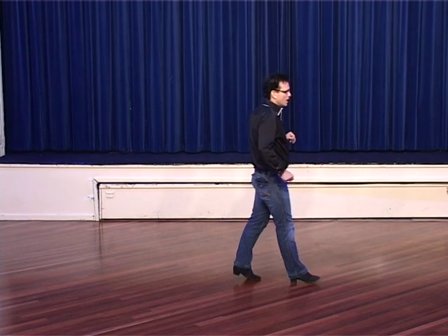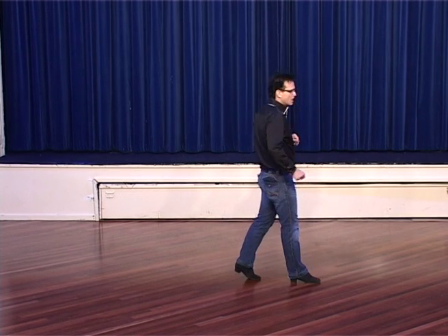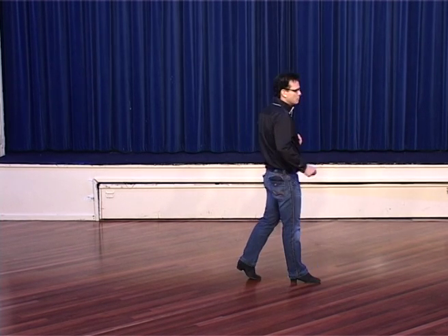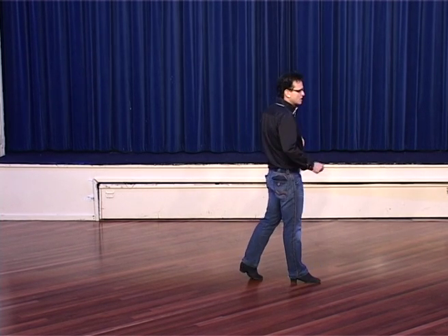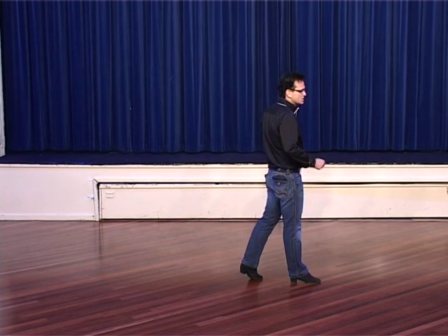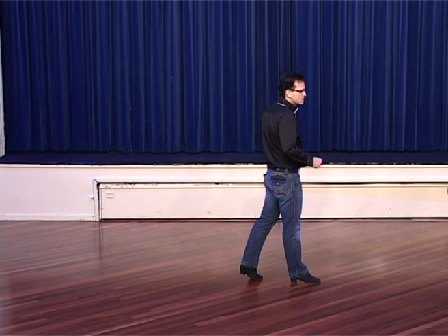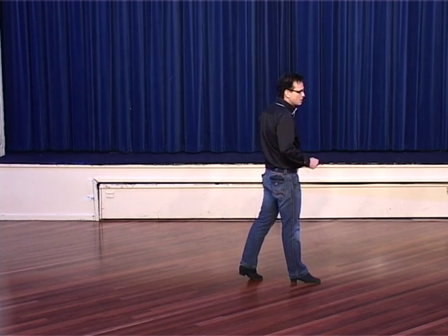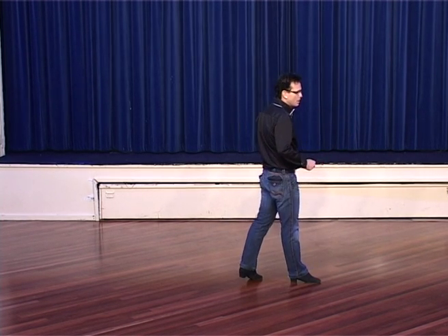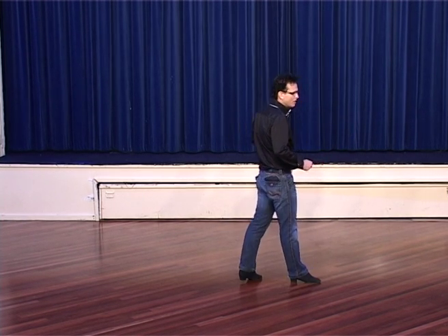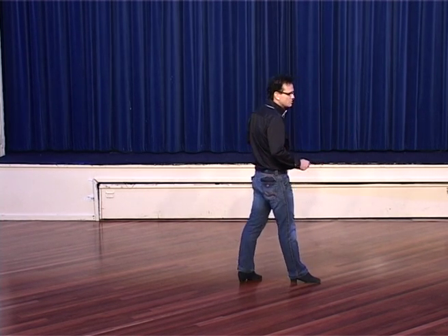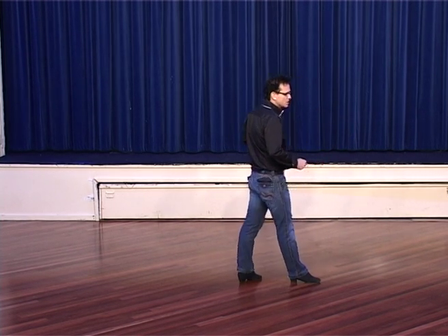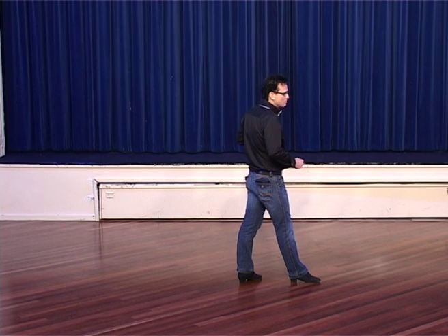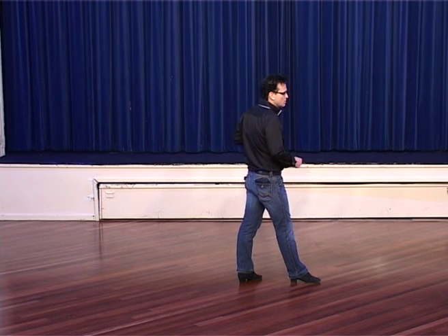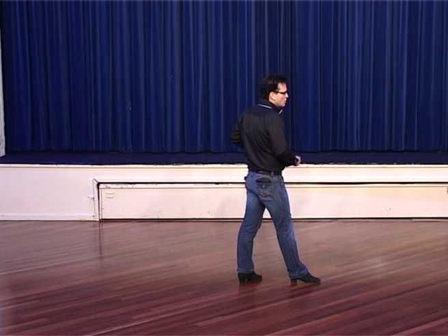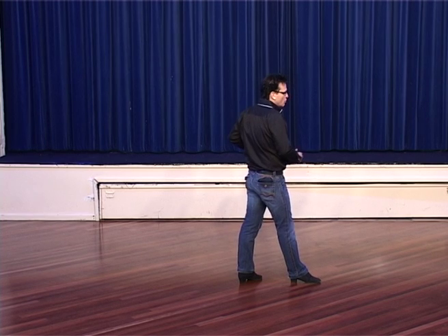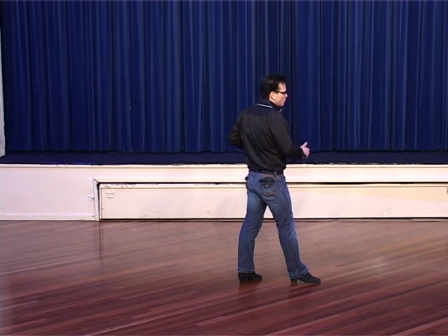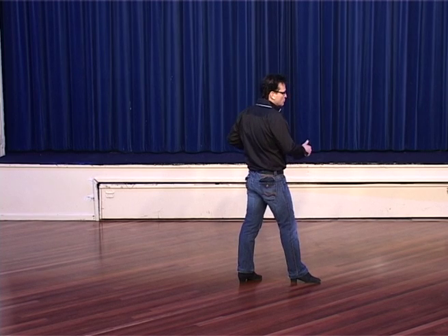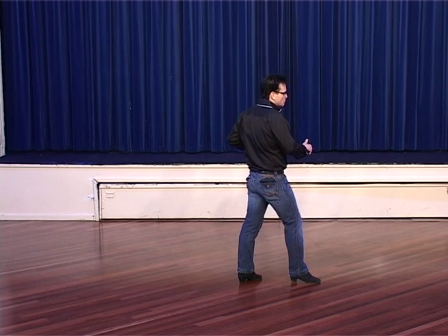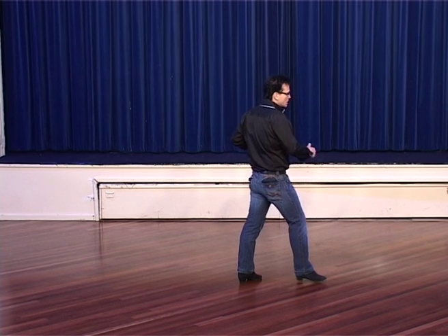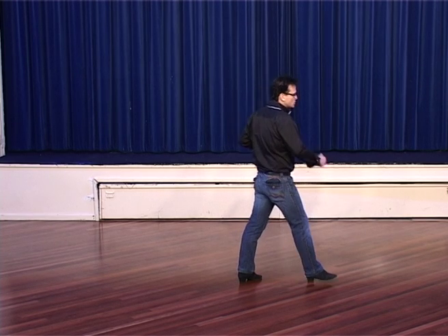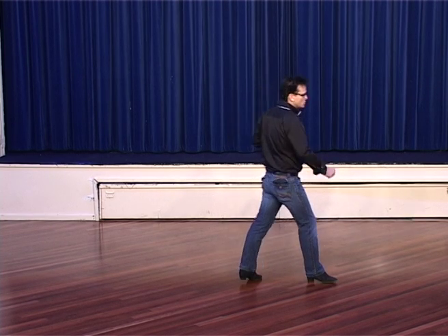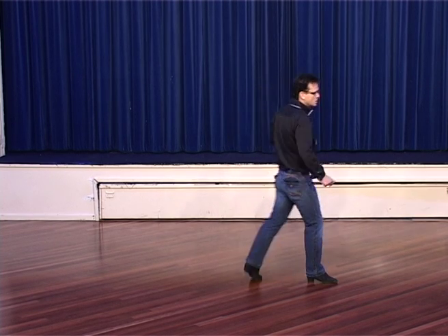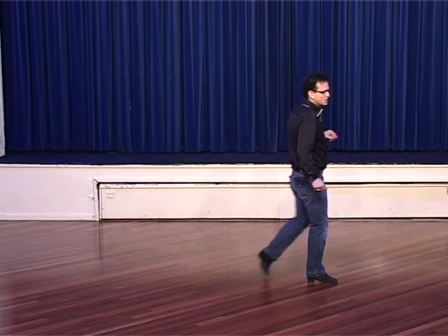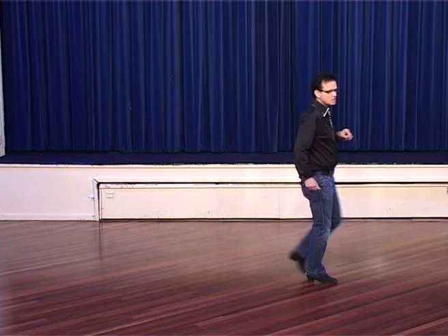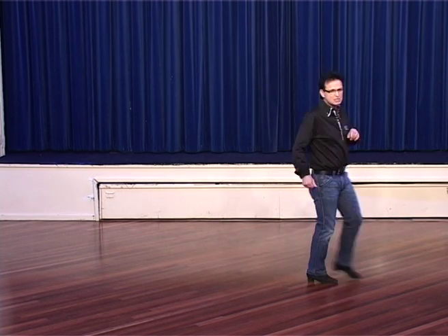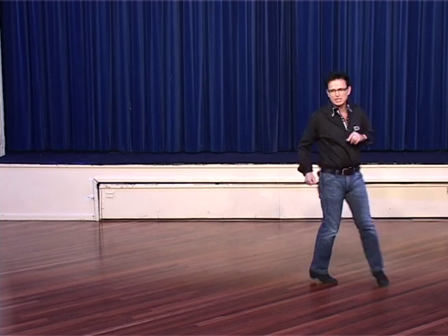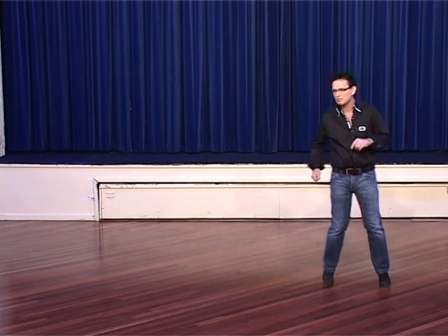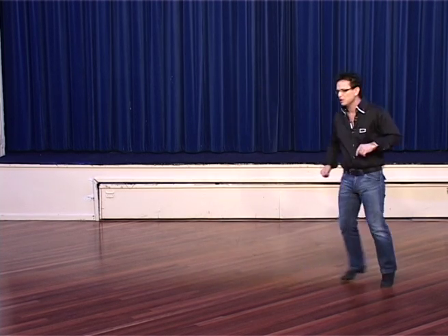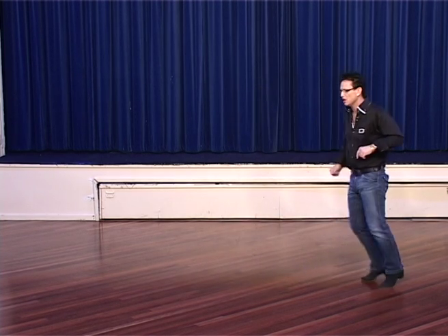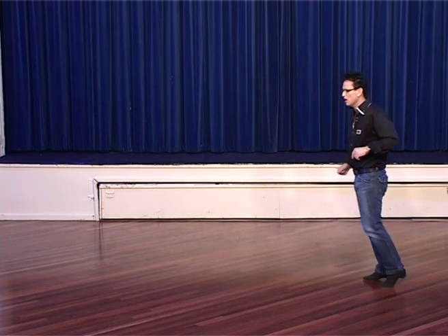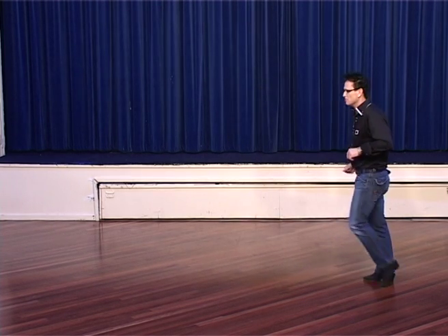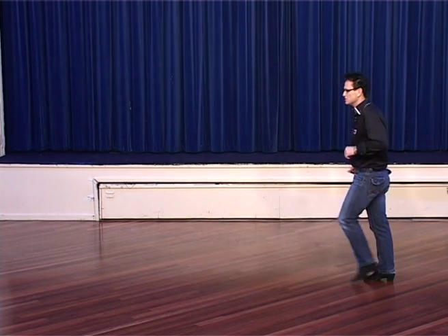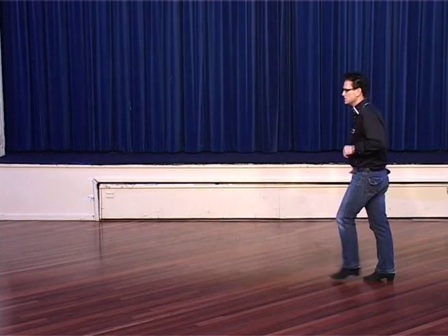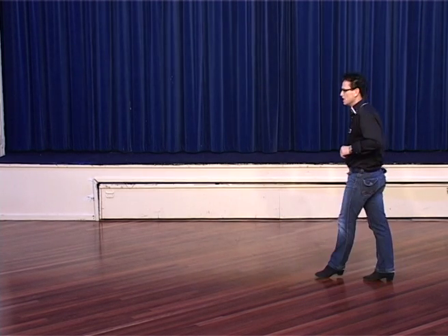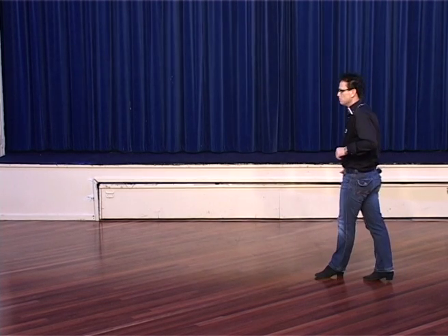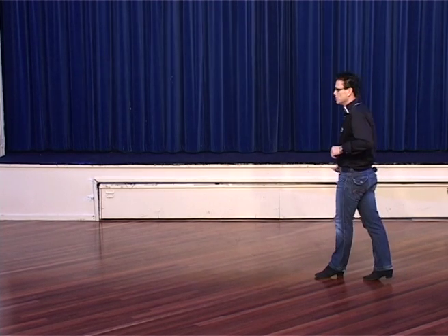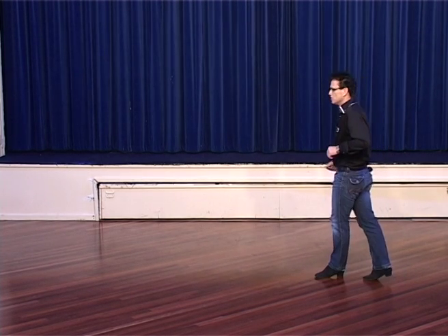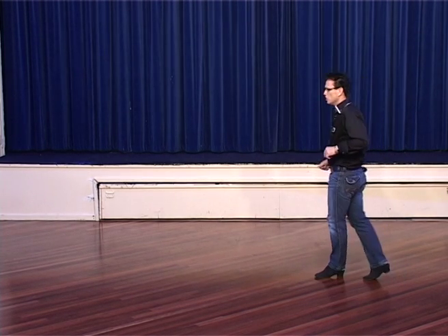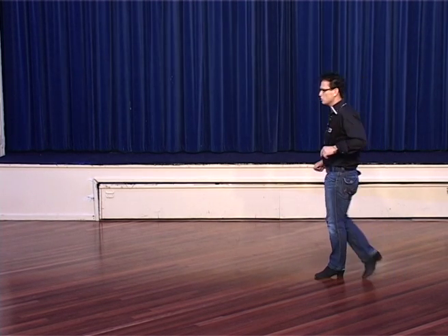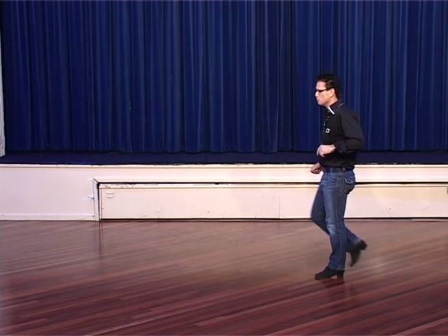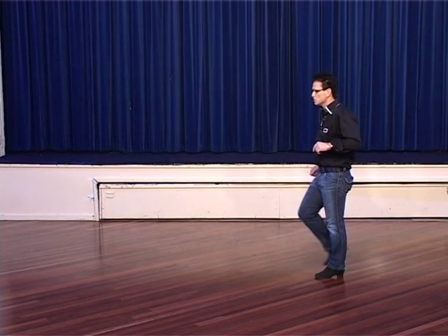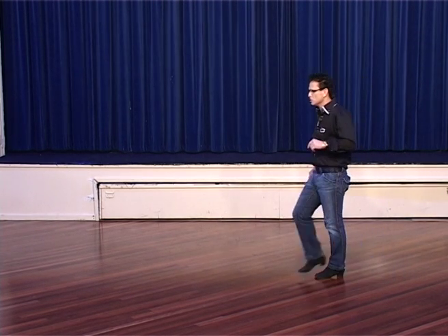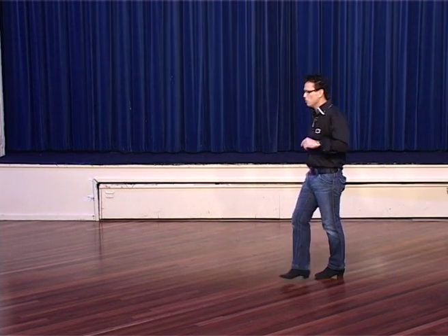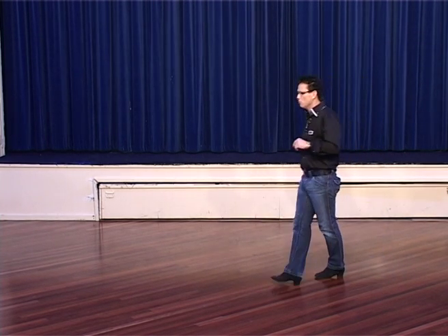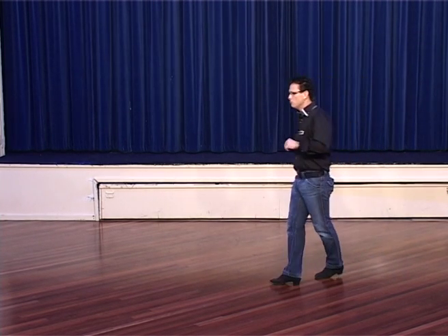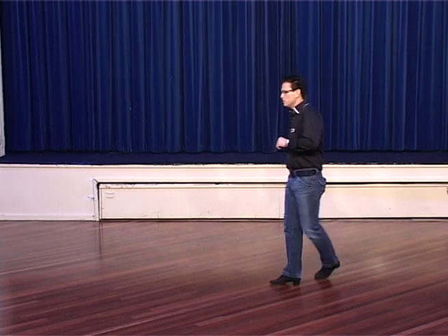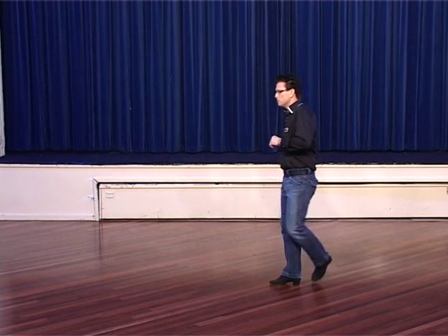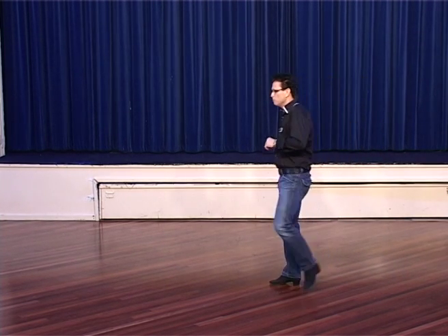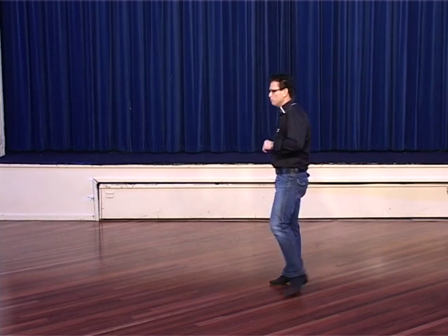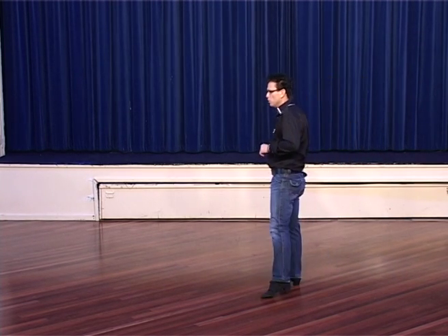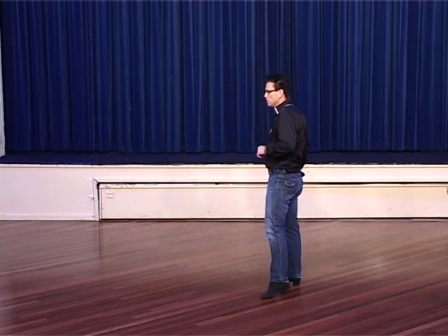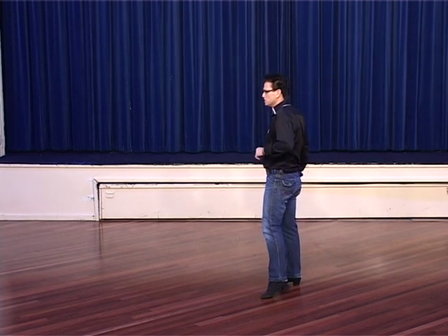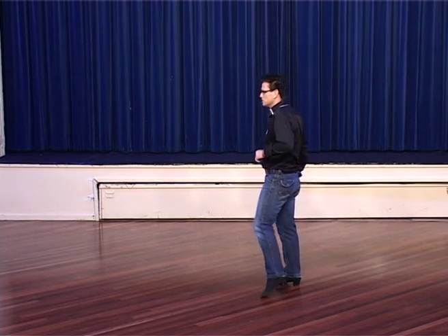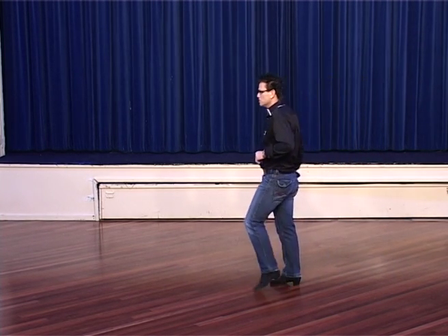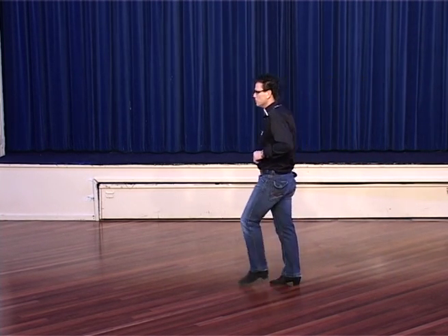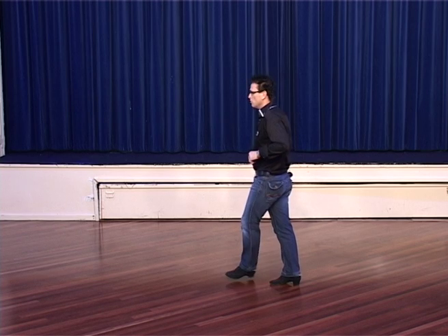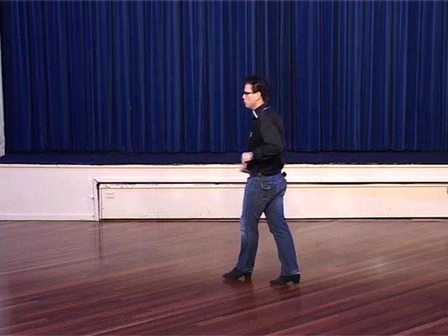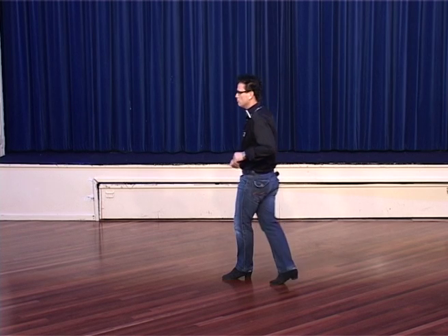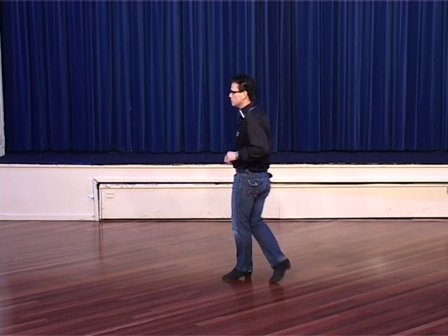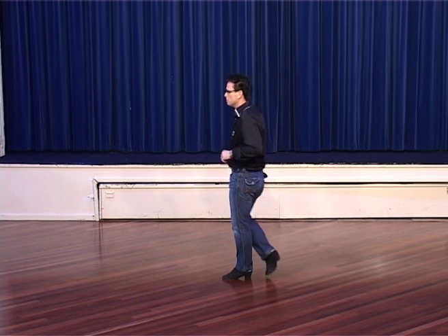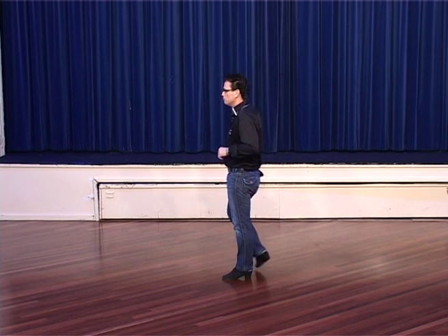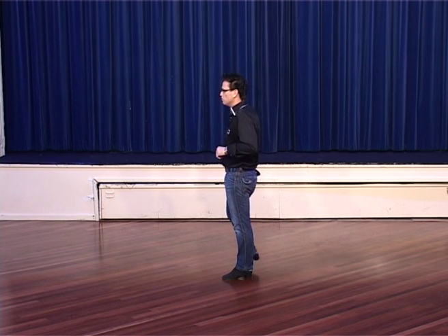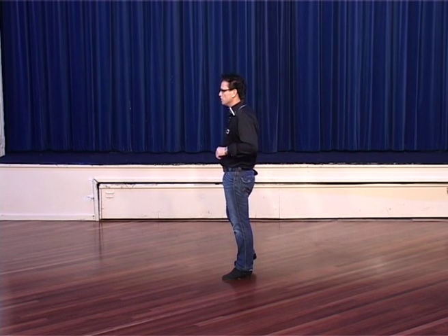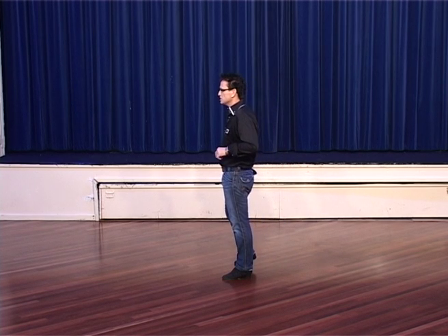And you make a step, half step over your right shoulder. Step, half step. Cross over, point, over, point.